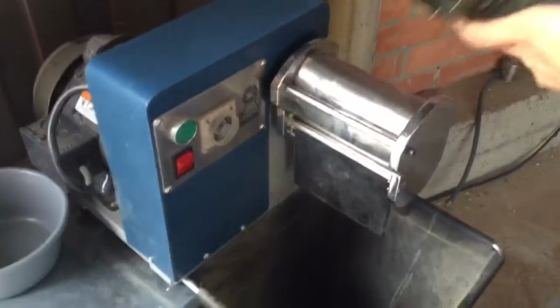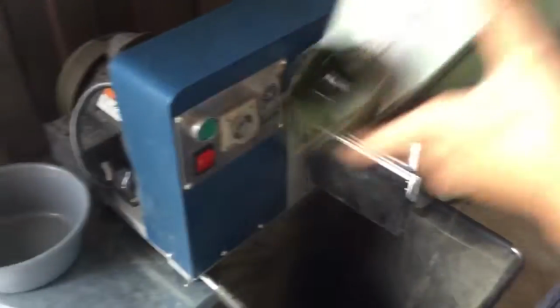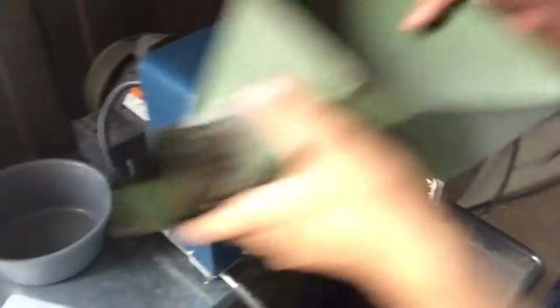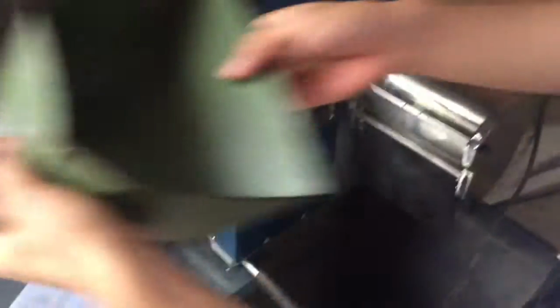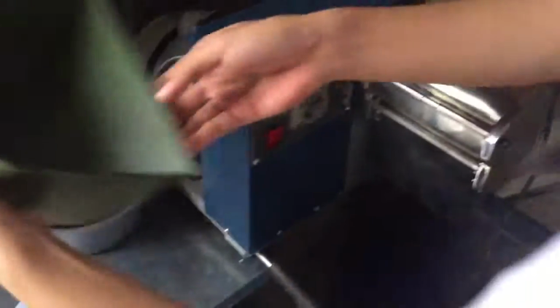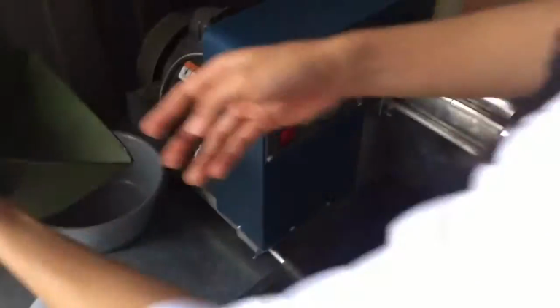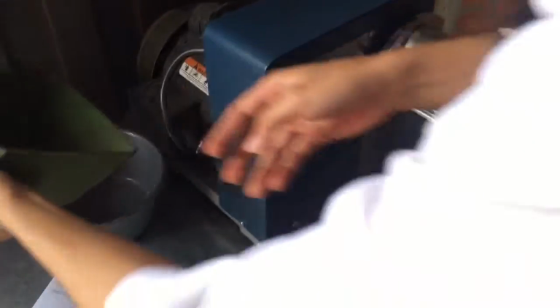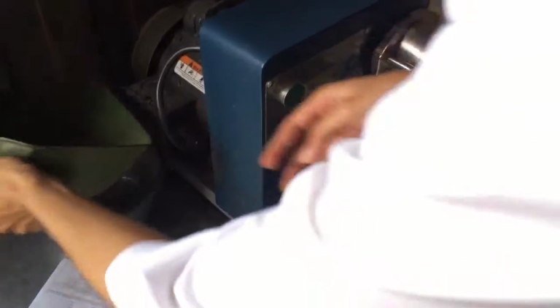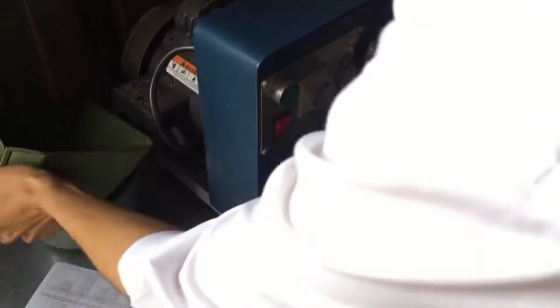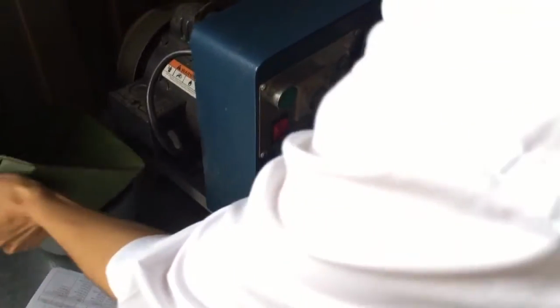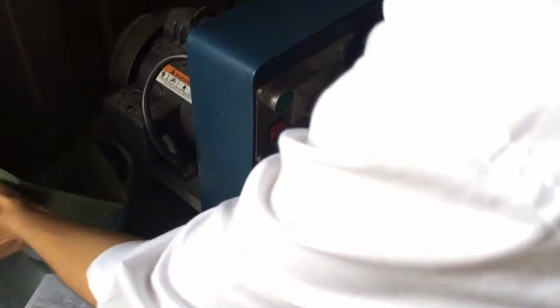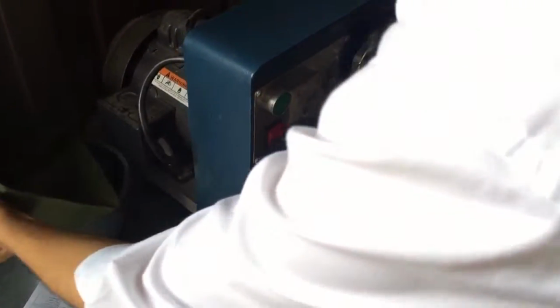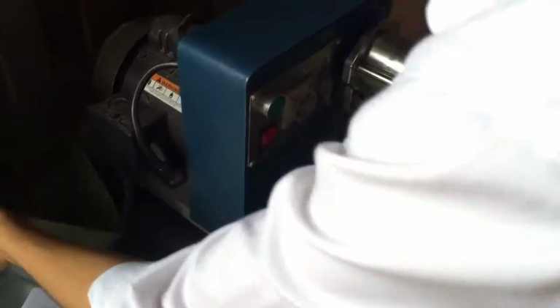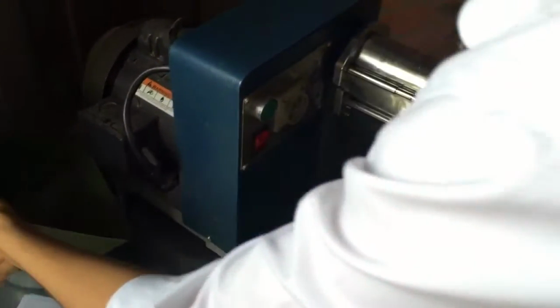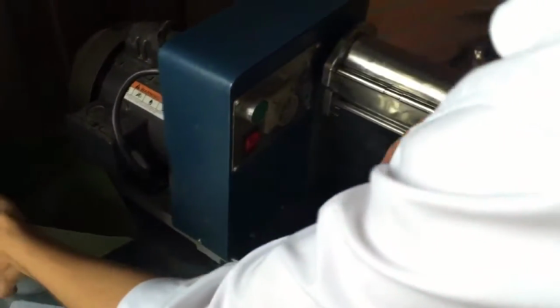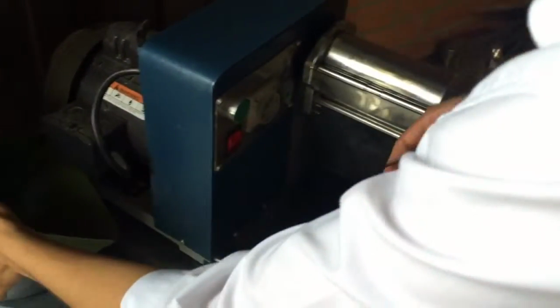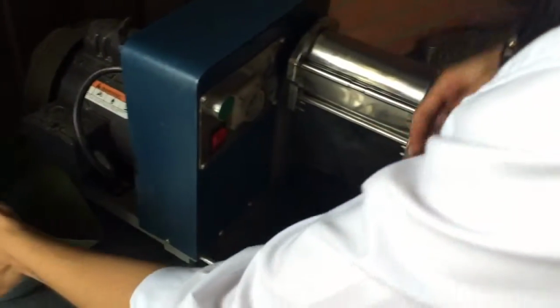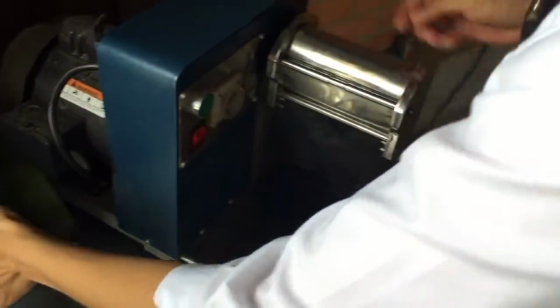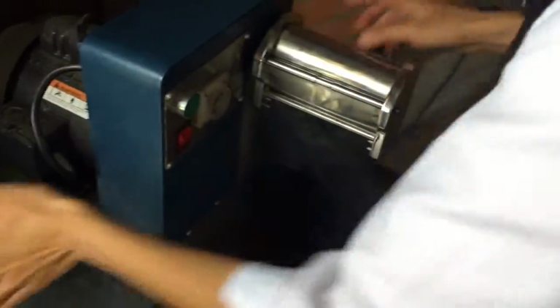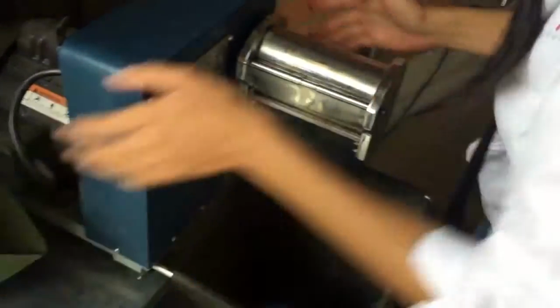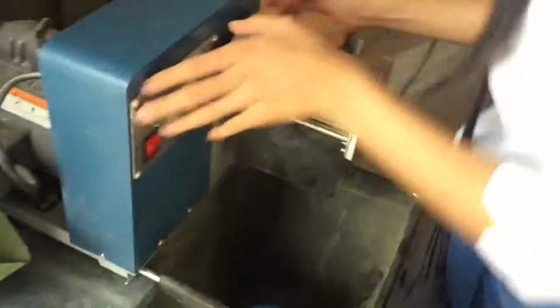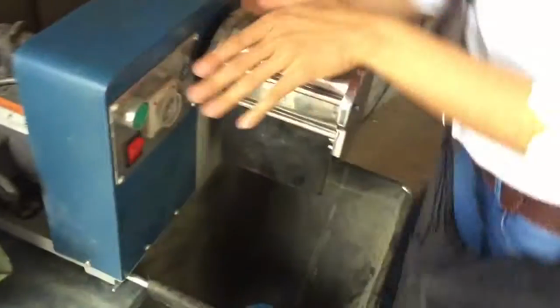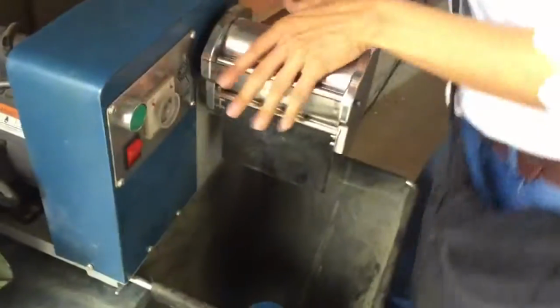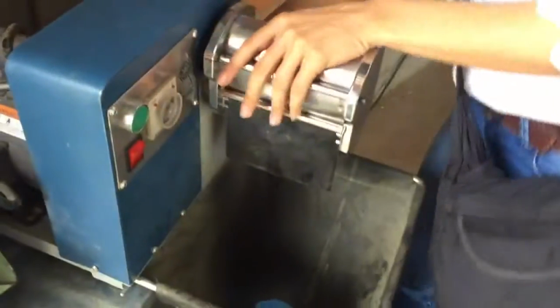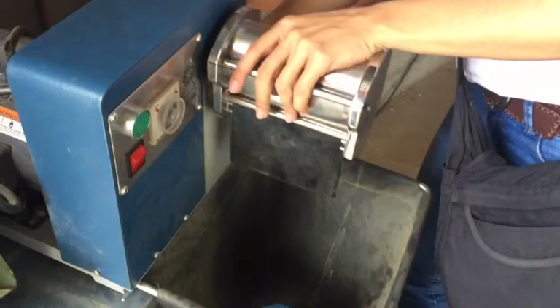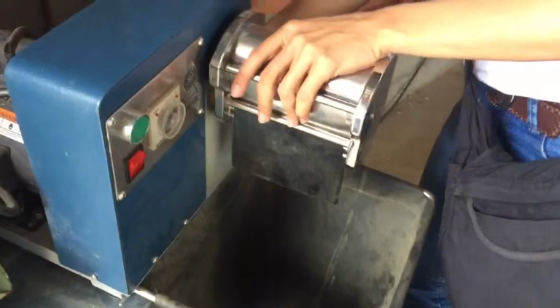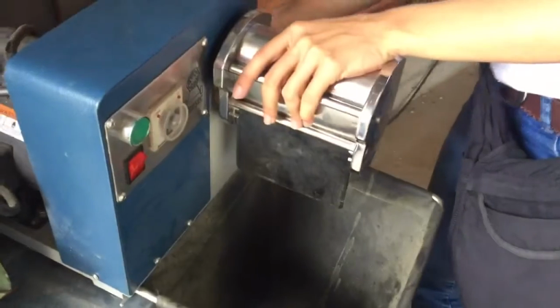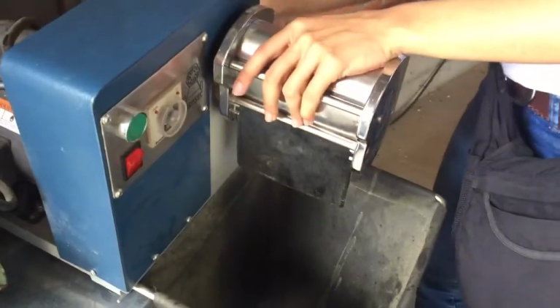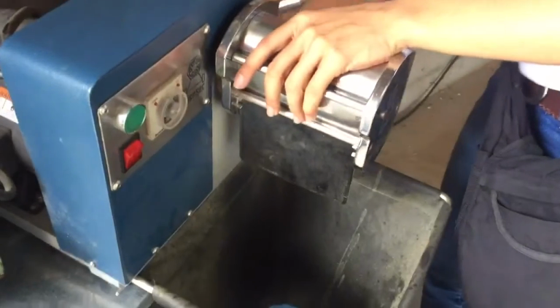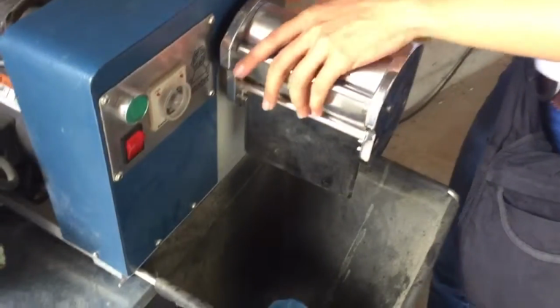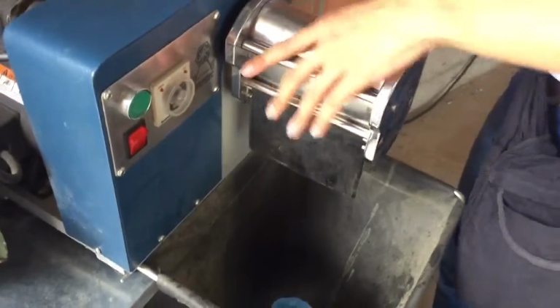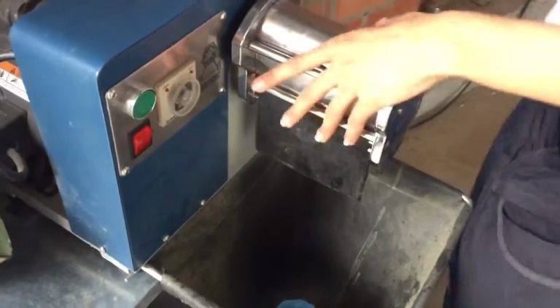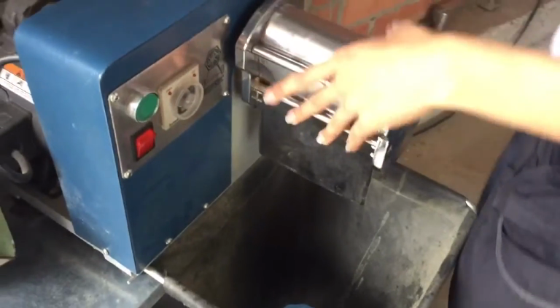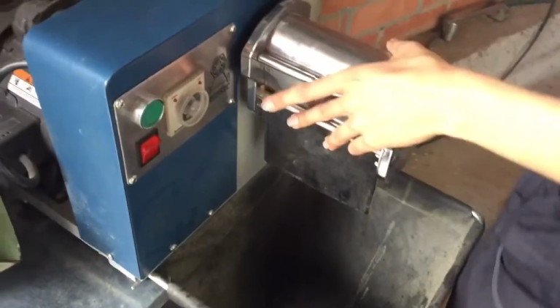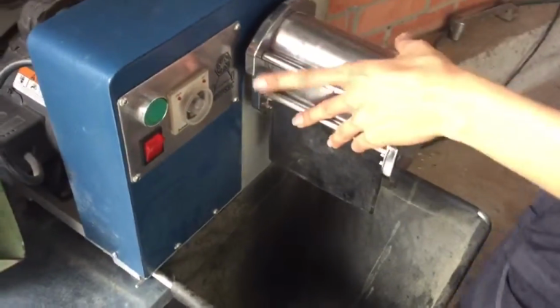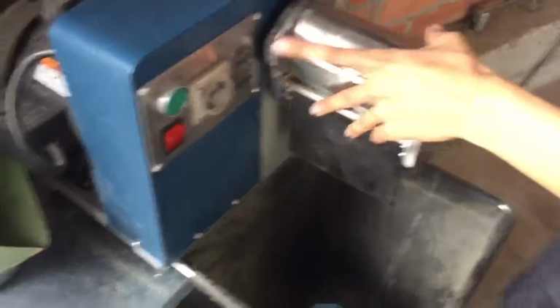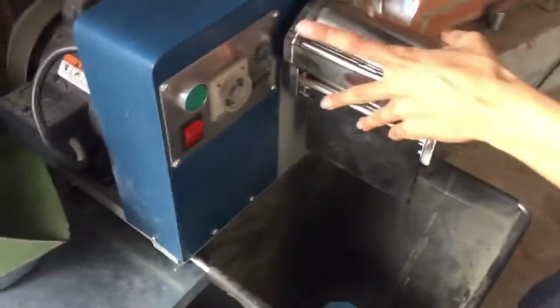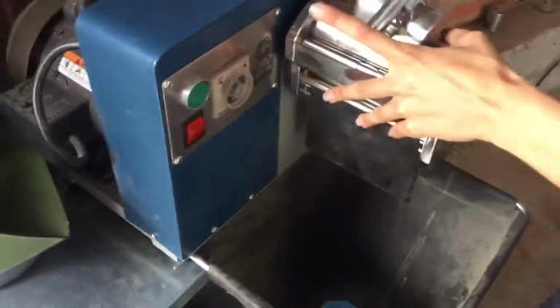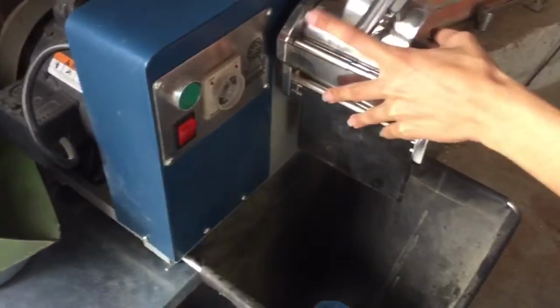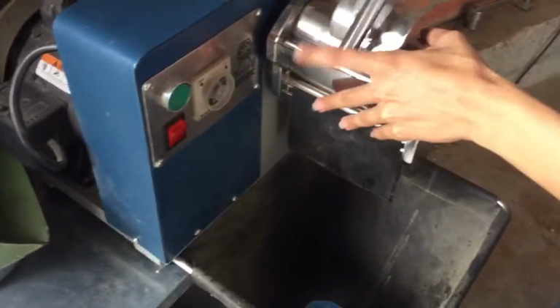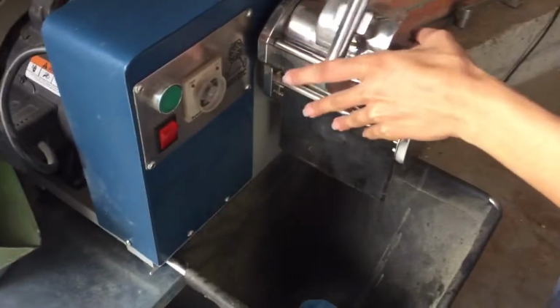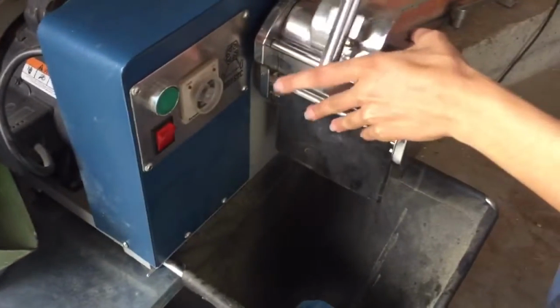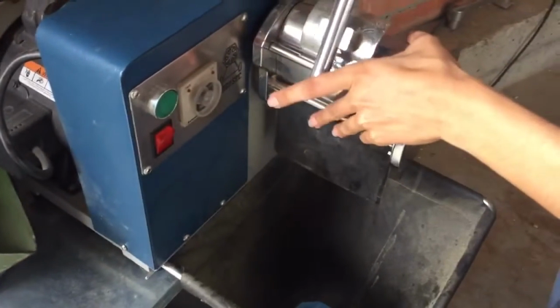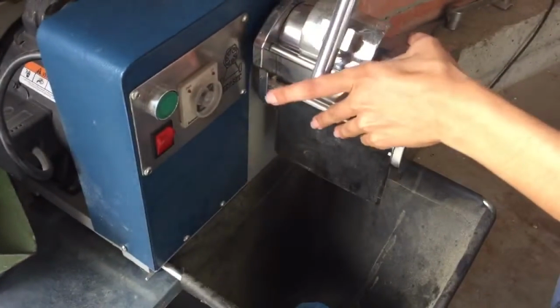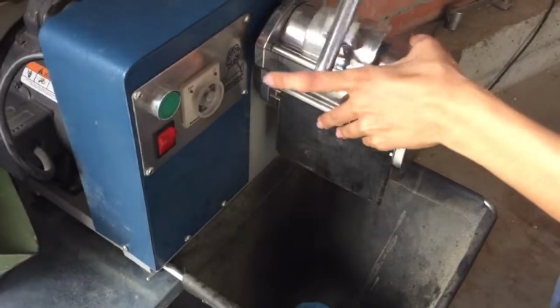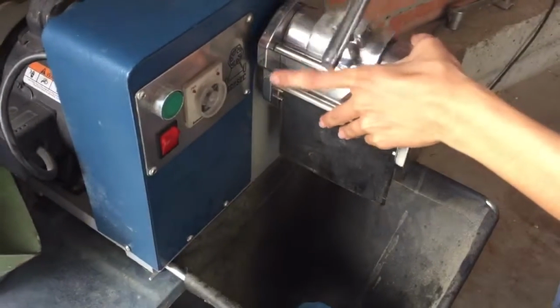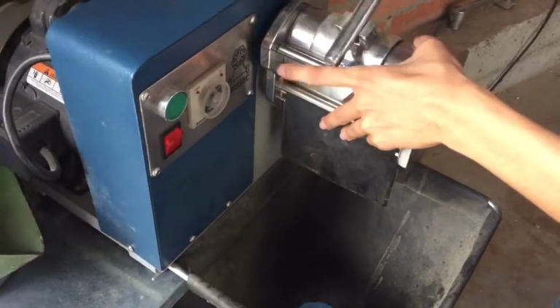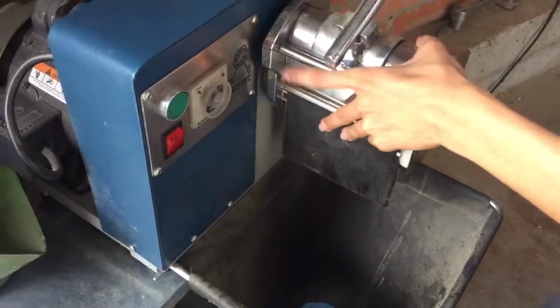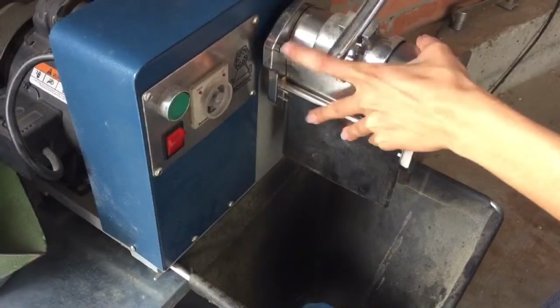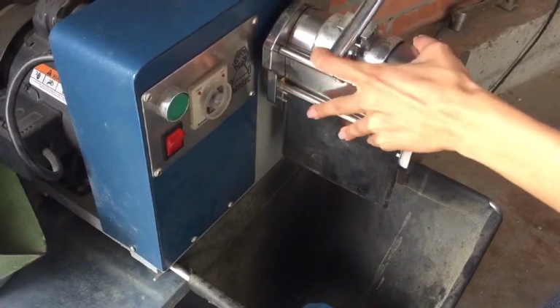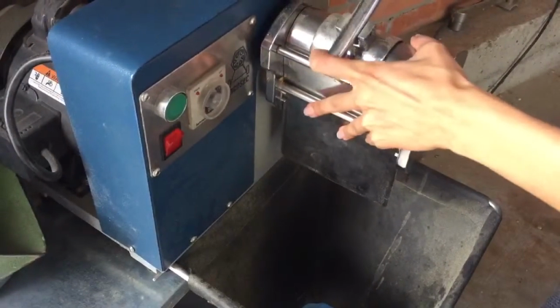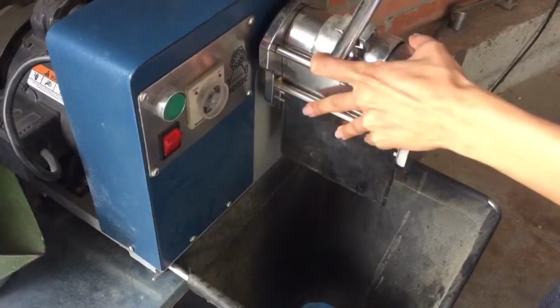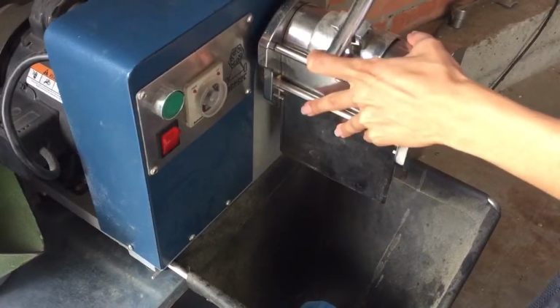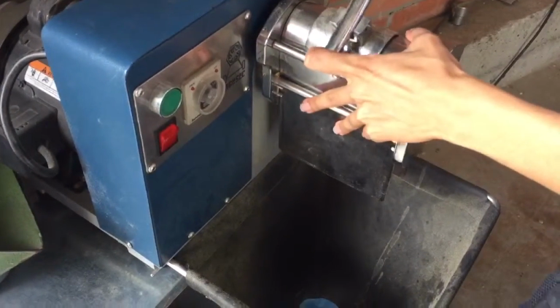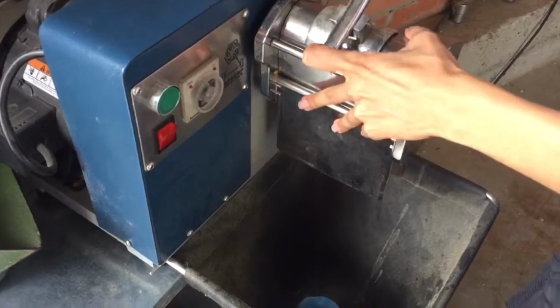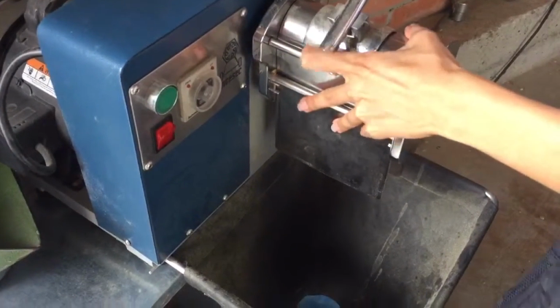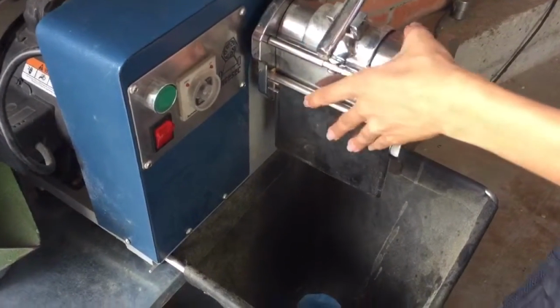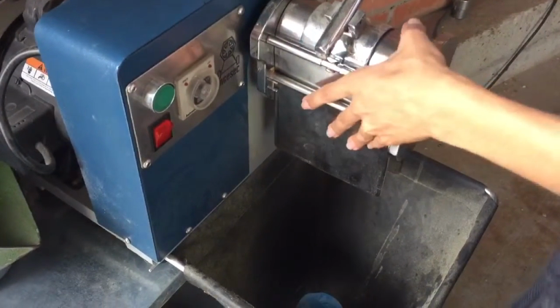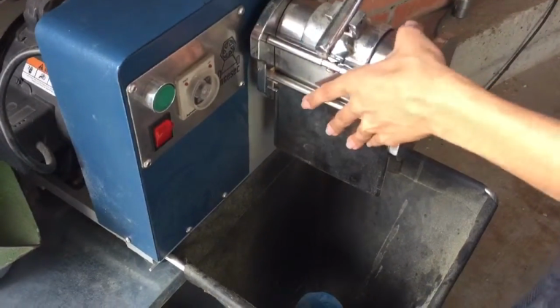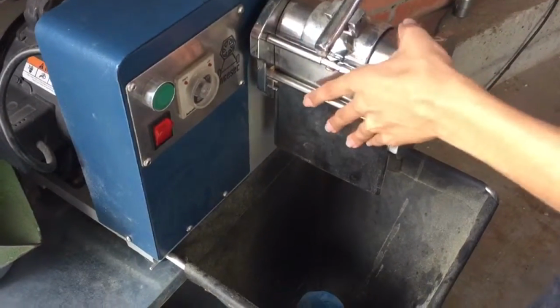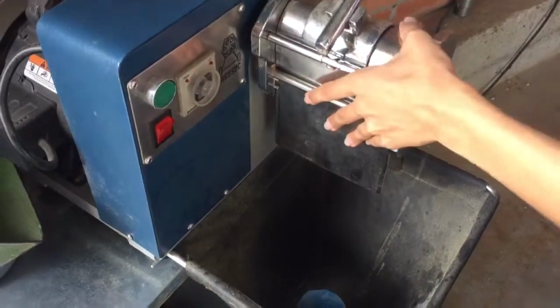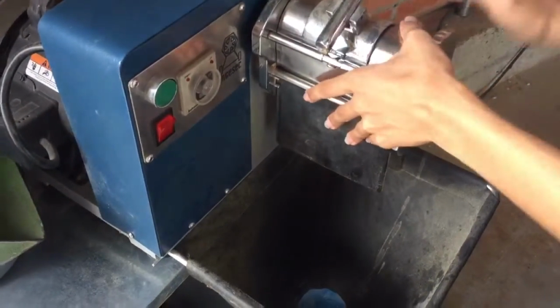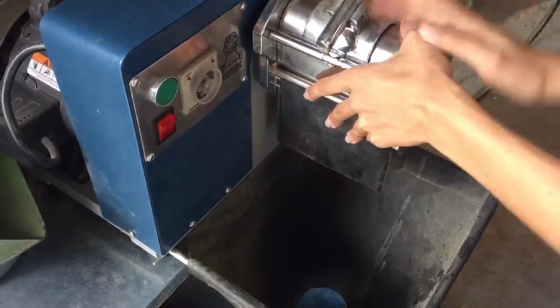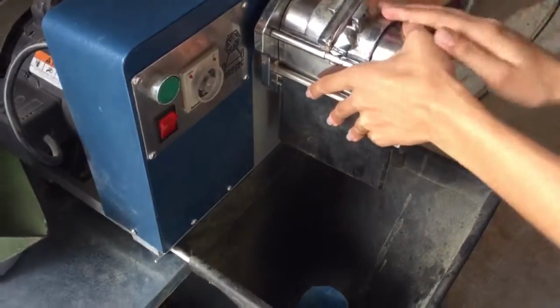She does this from every single sample, every single load that comes into the warehouse.